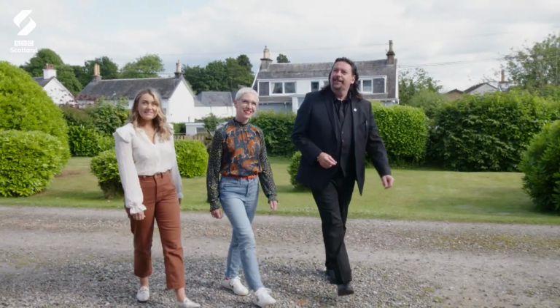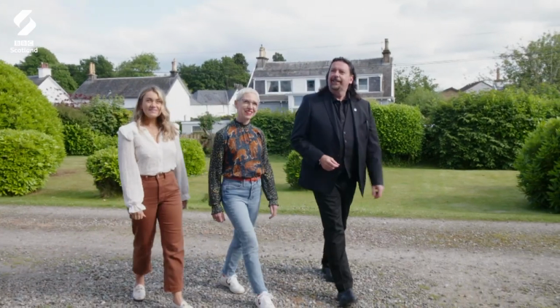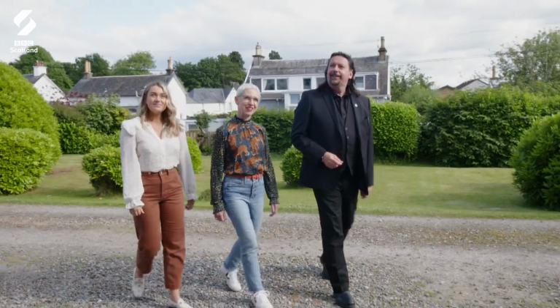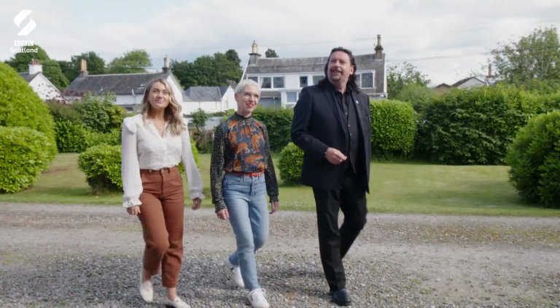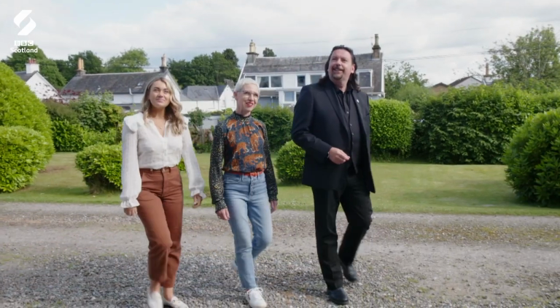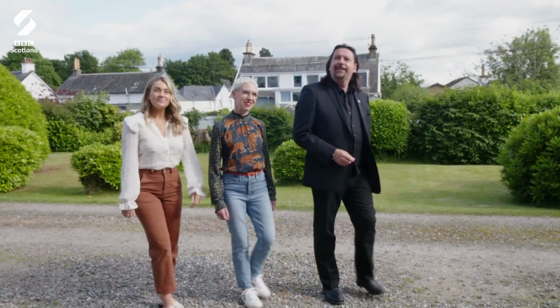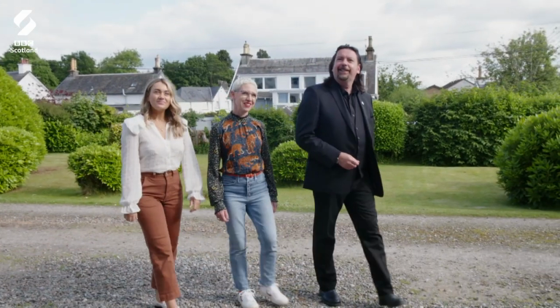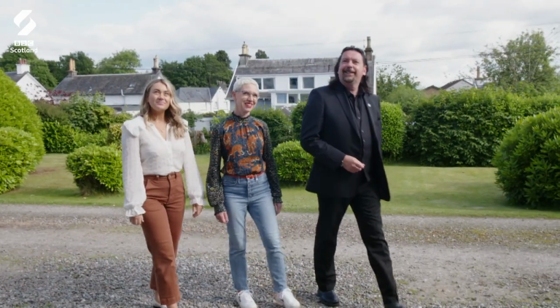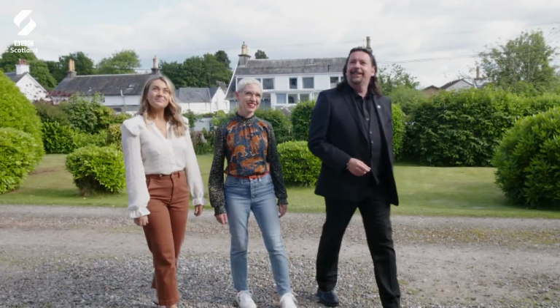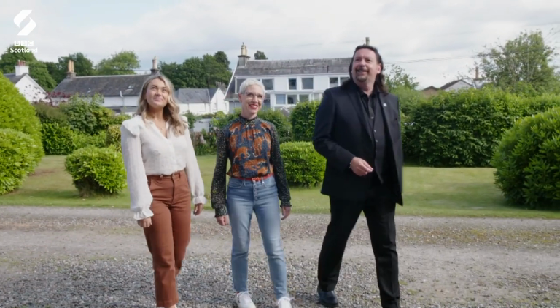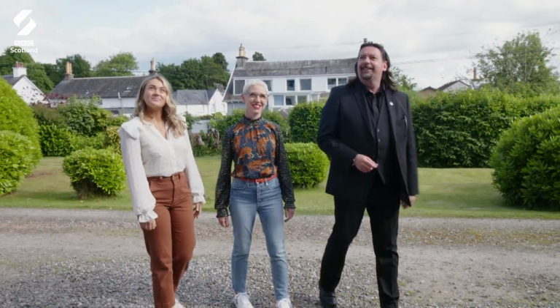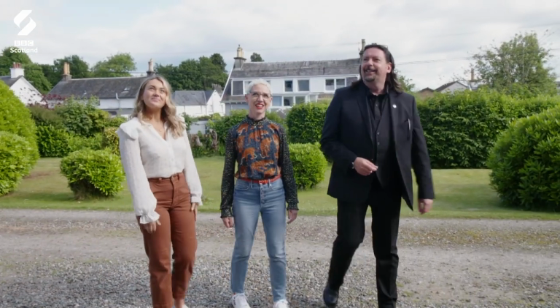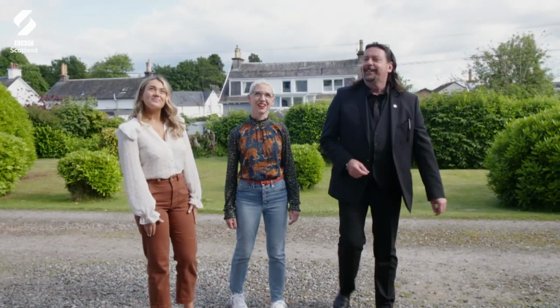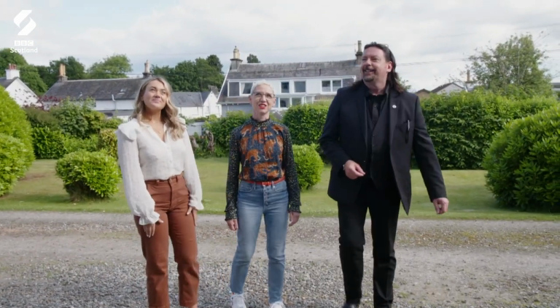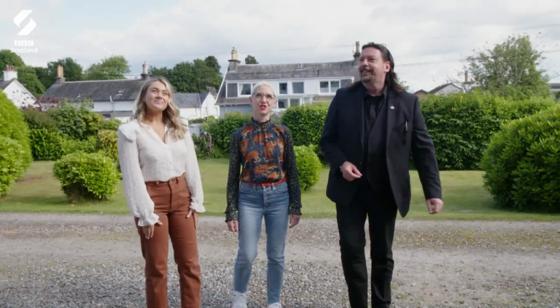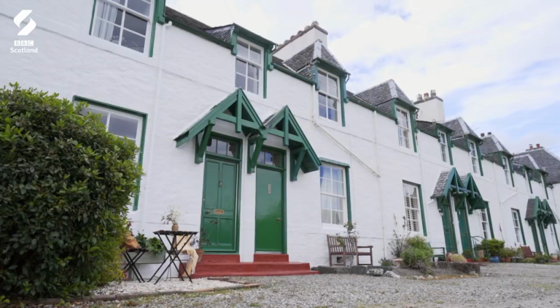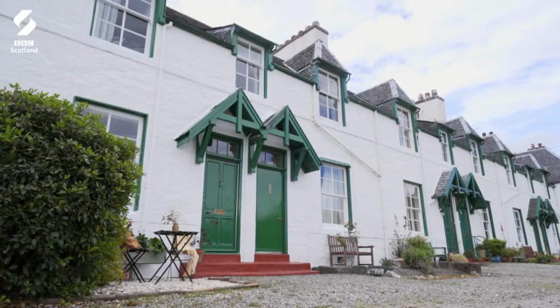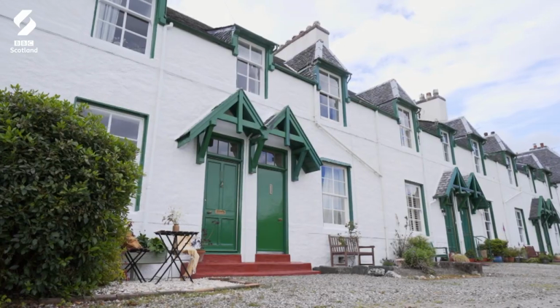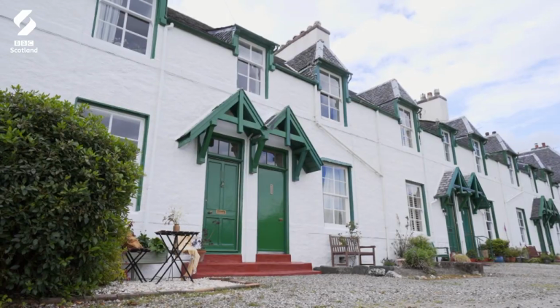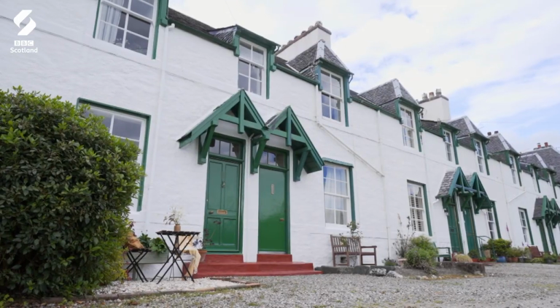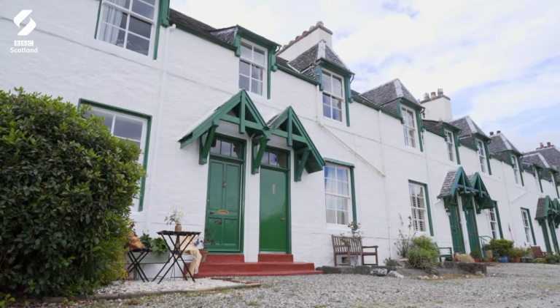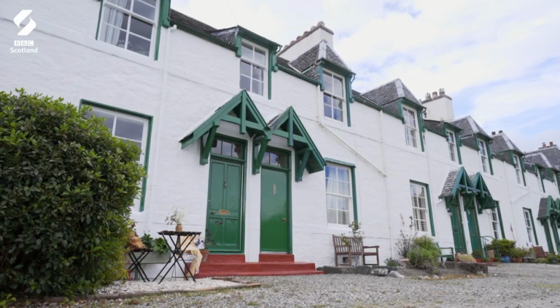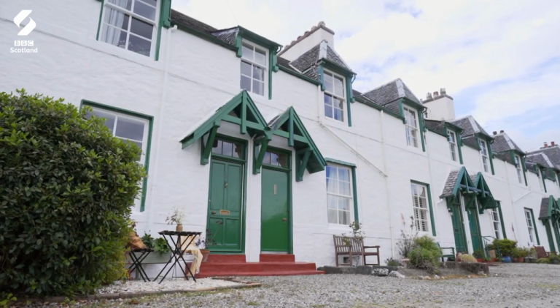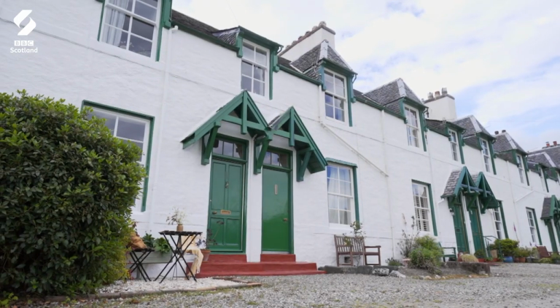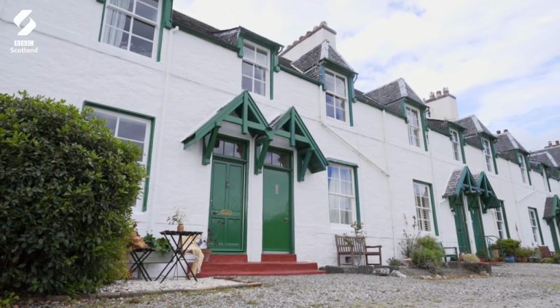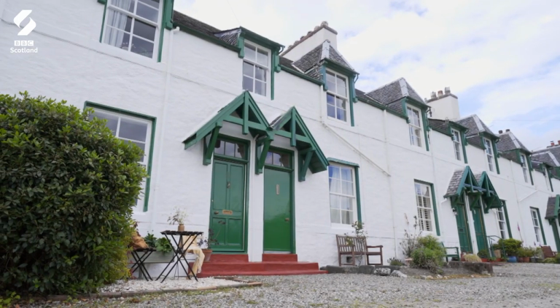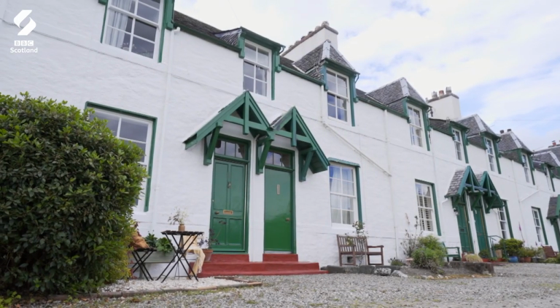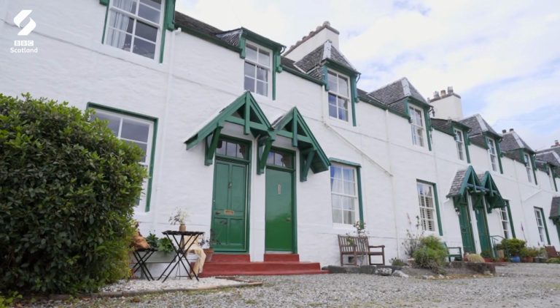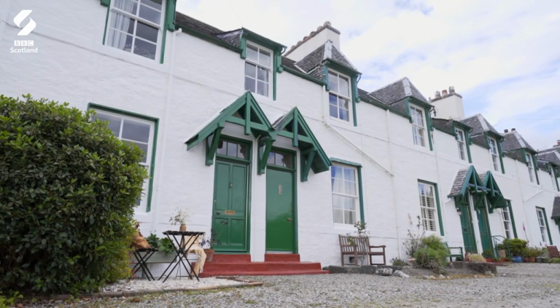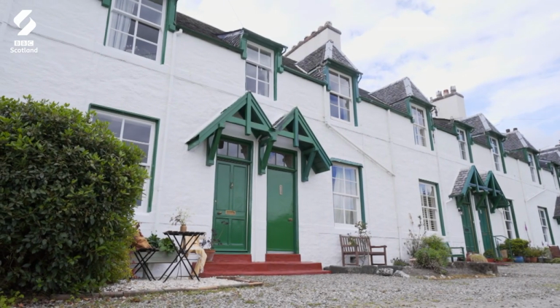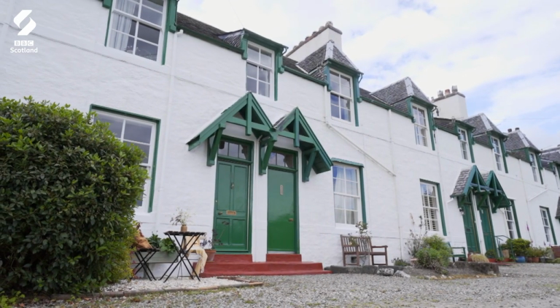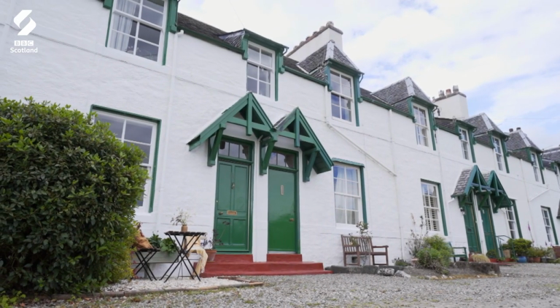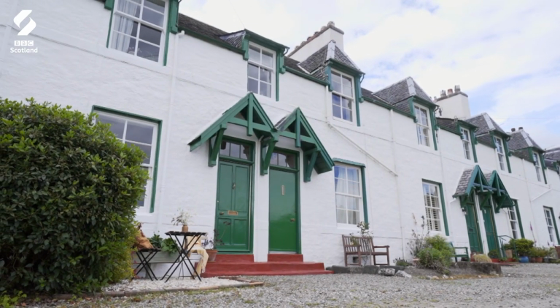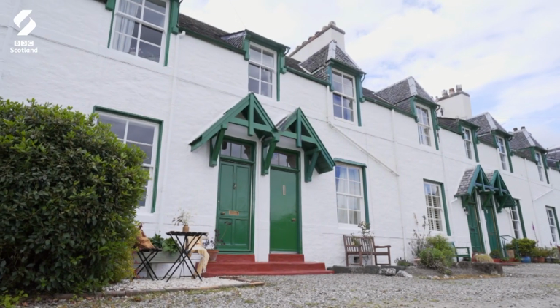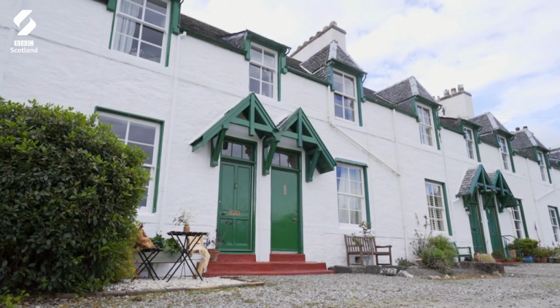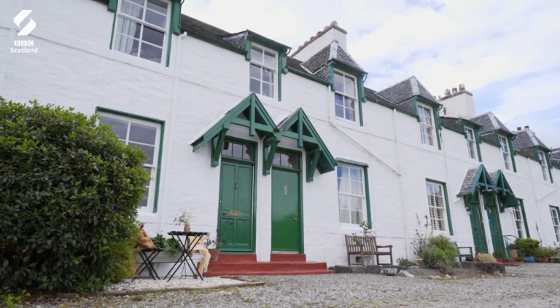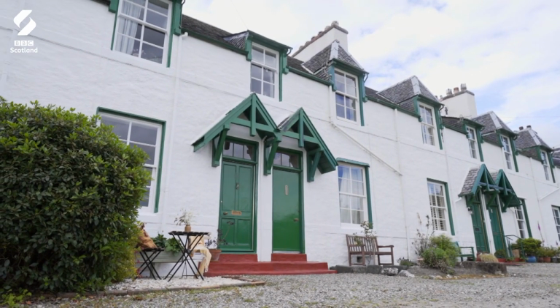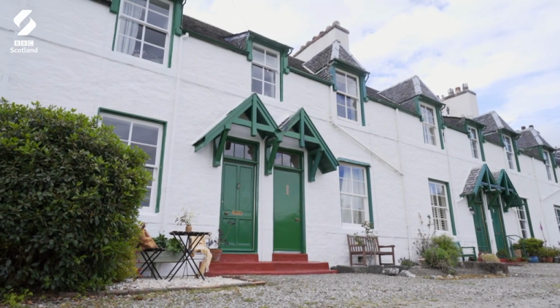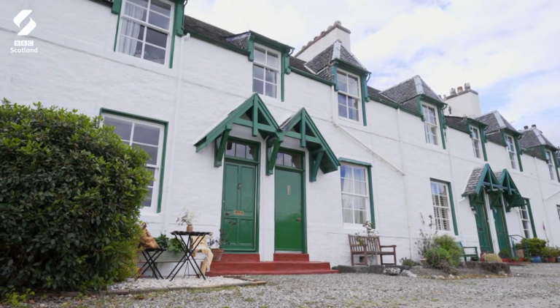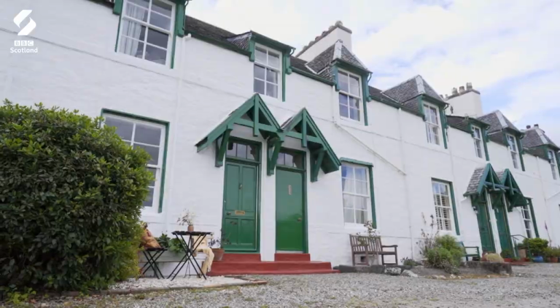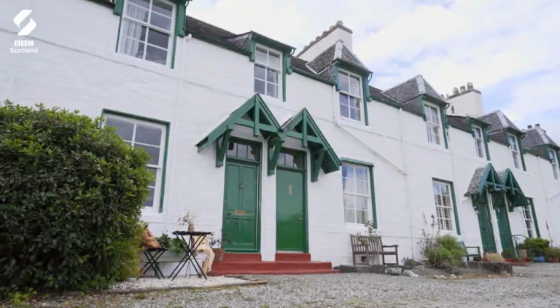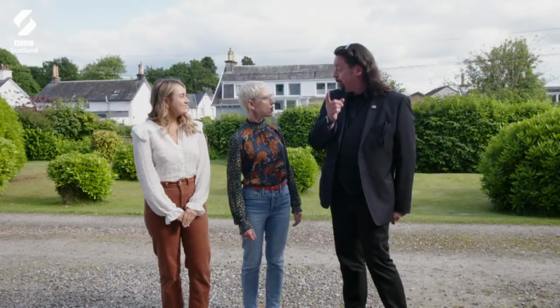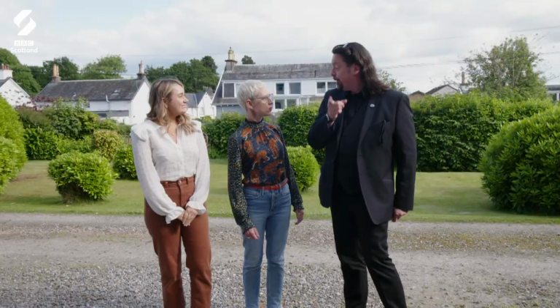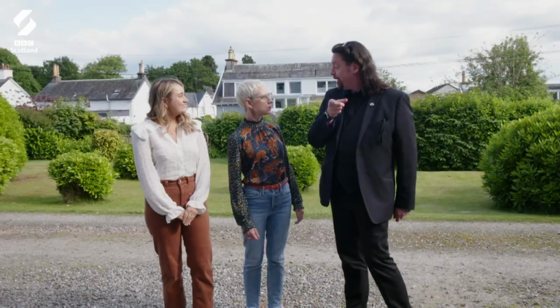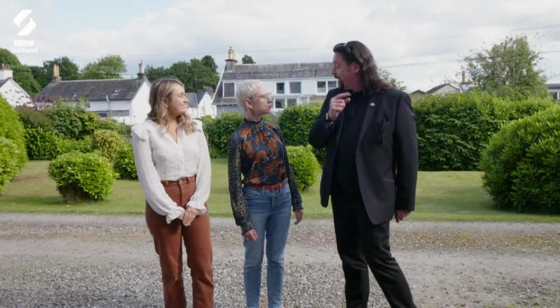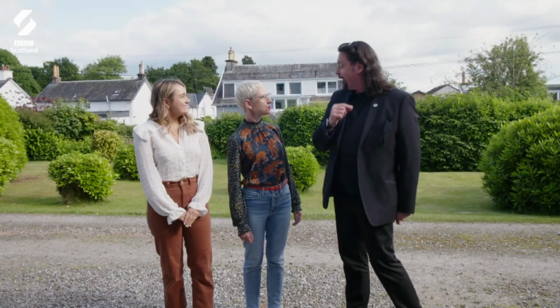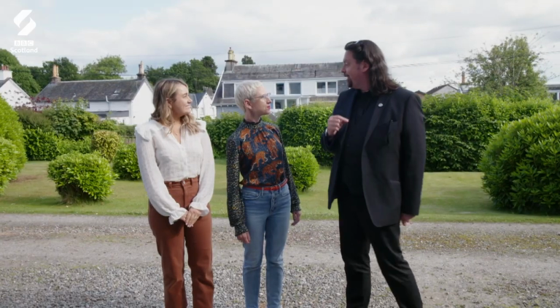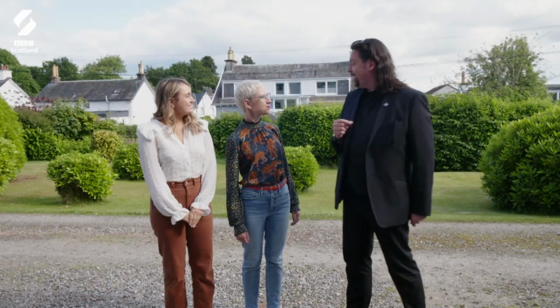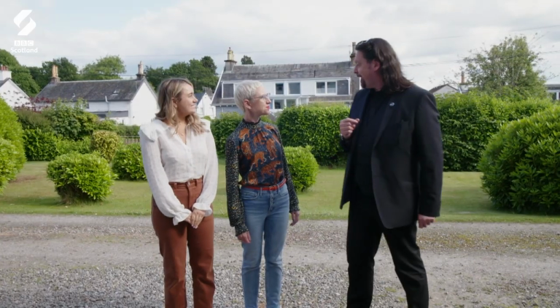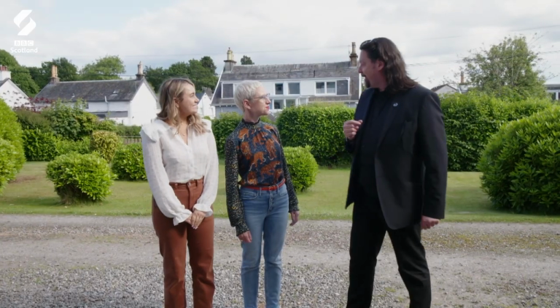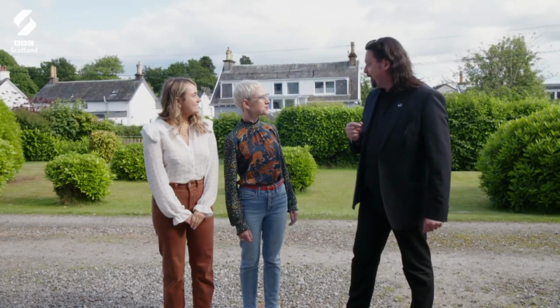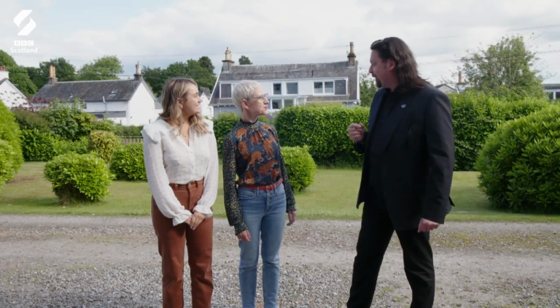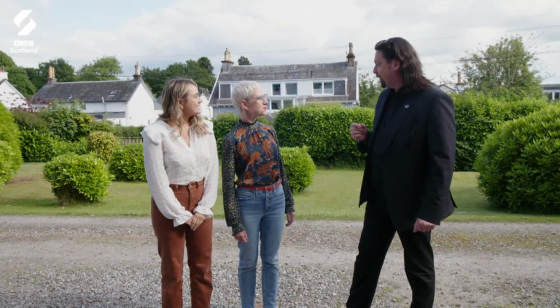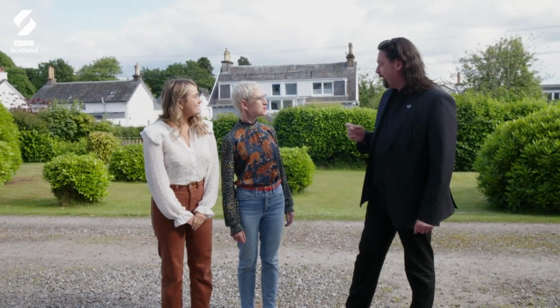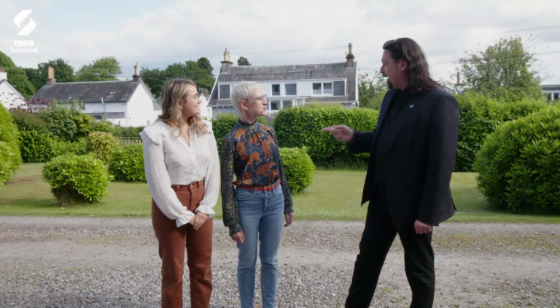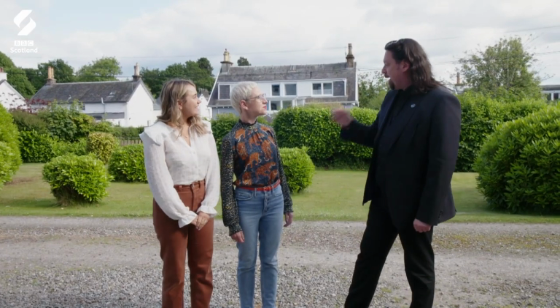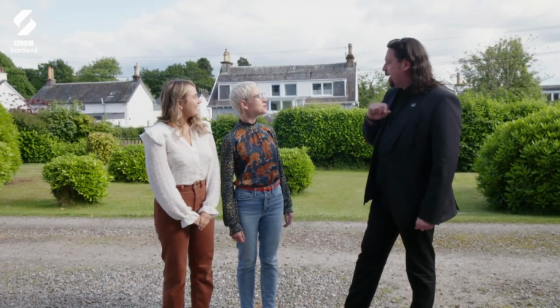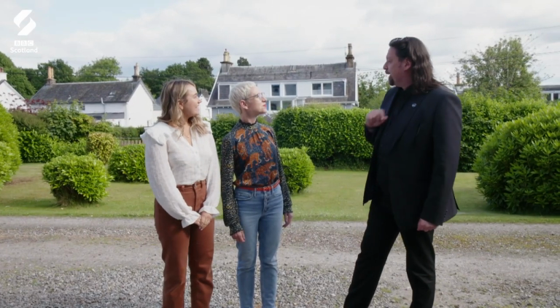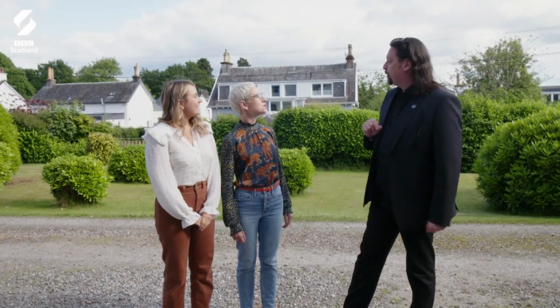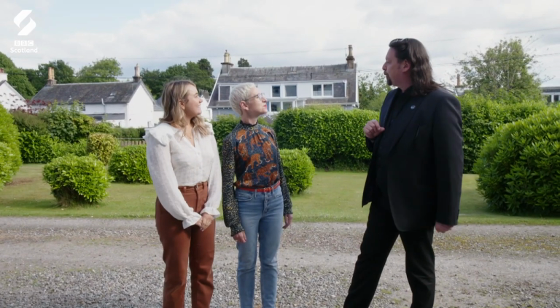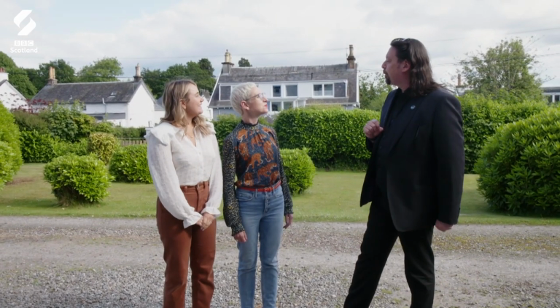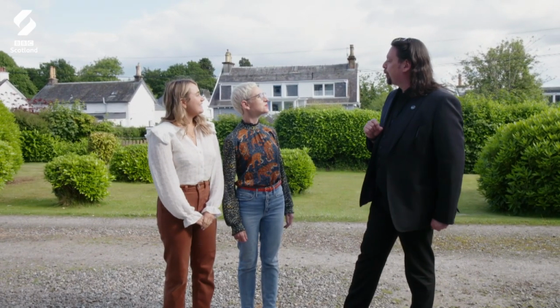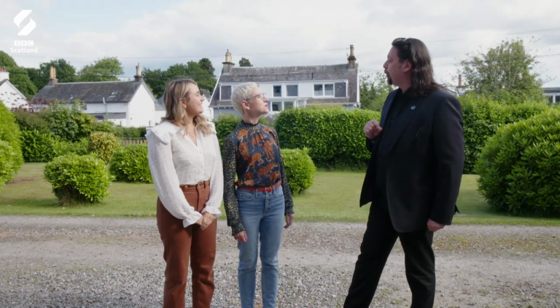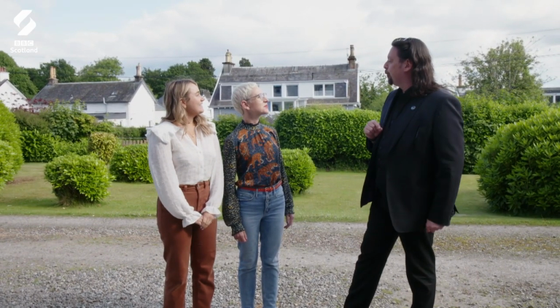Oh, isn't that adorable? There's an architectural term for a building like this. Yes, there is. Super cute.